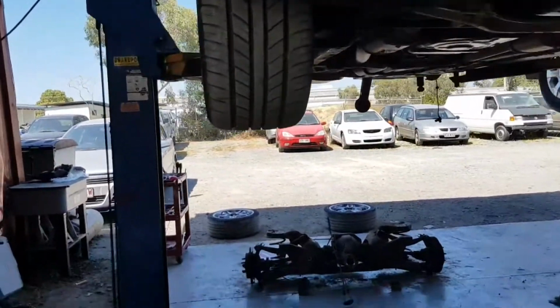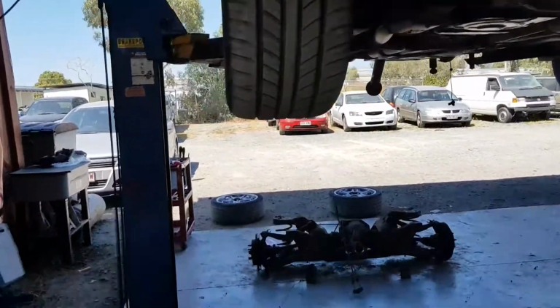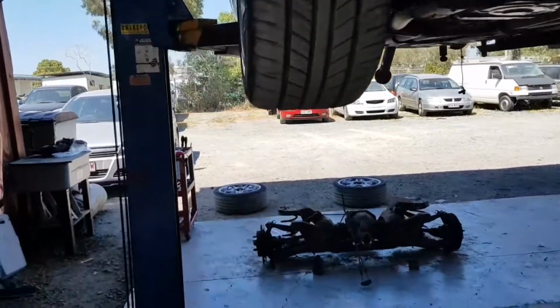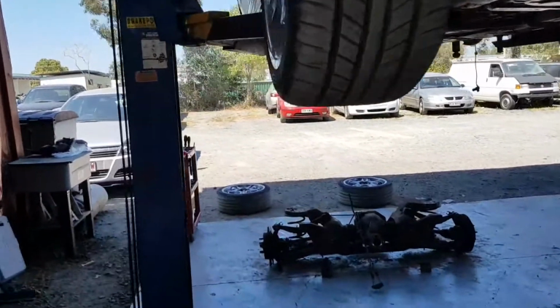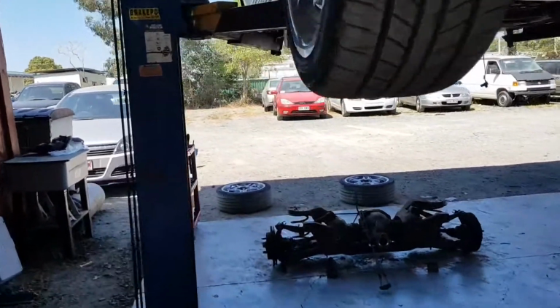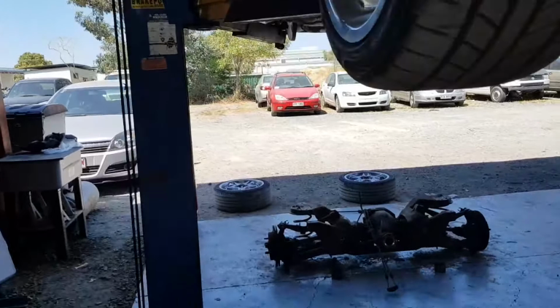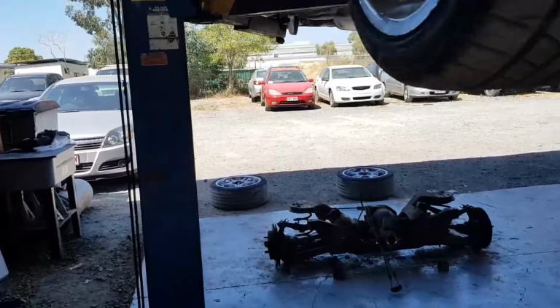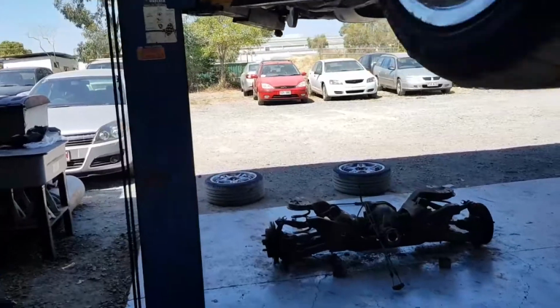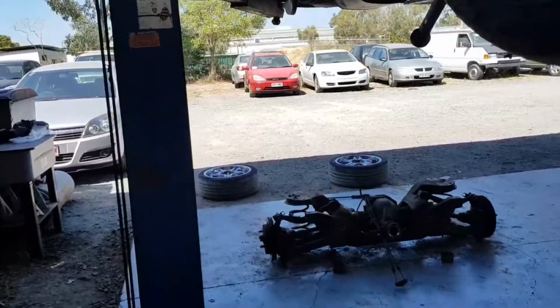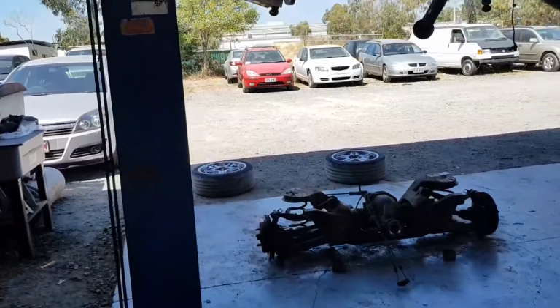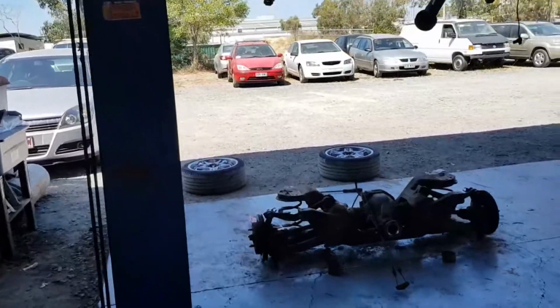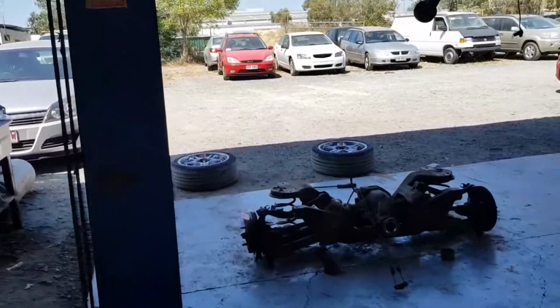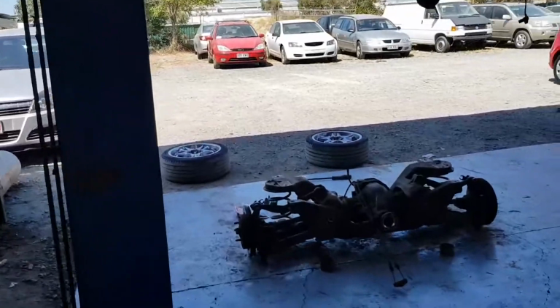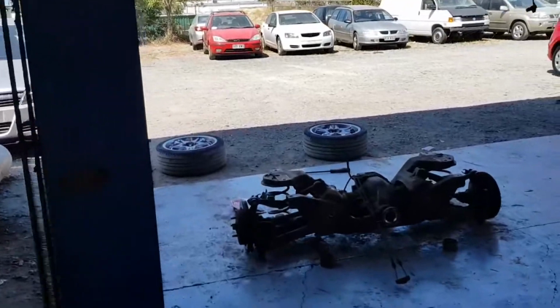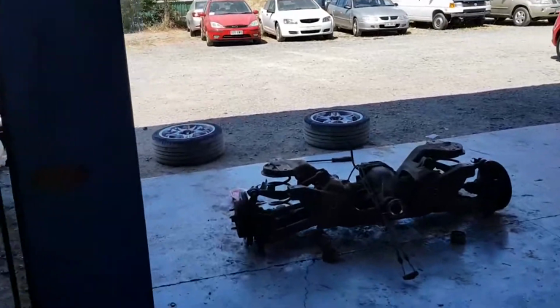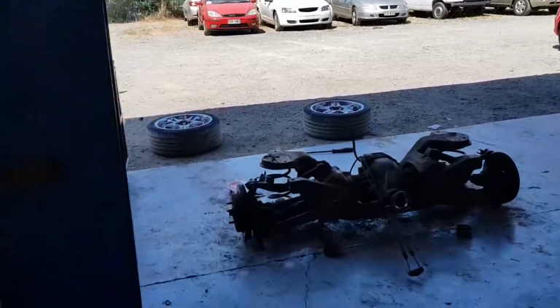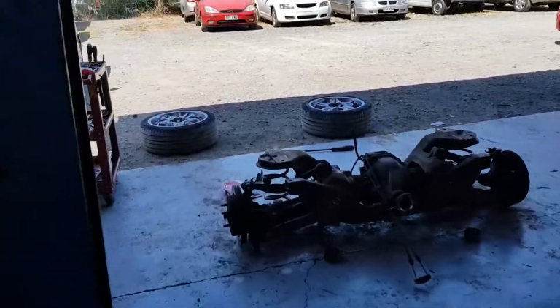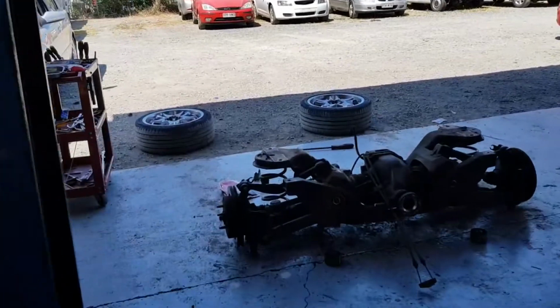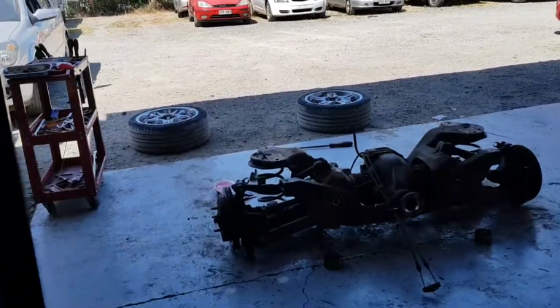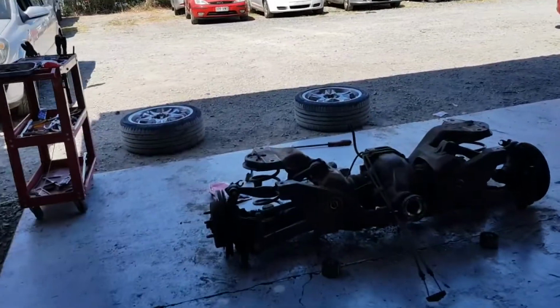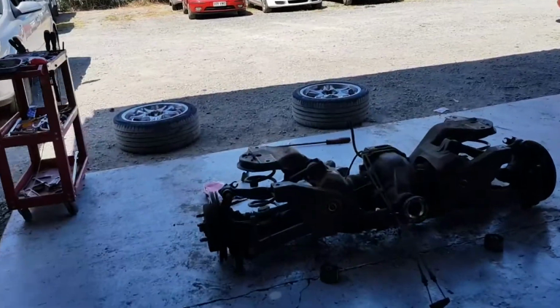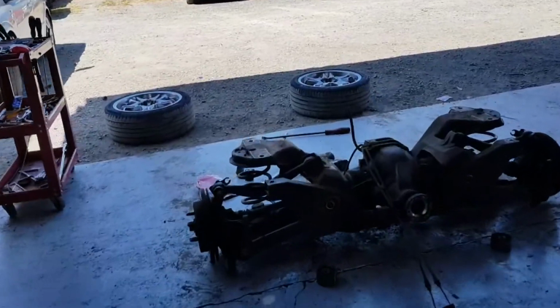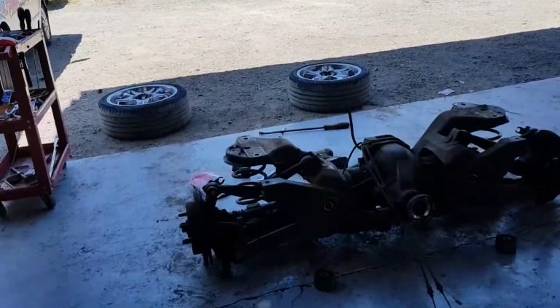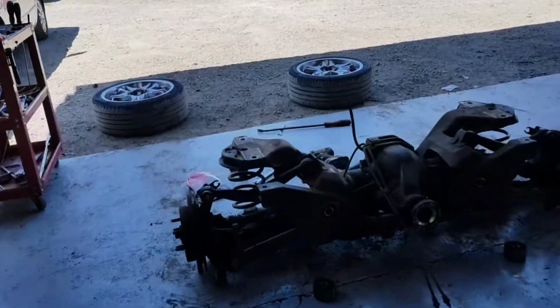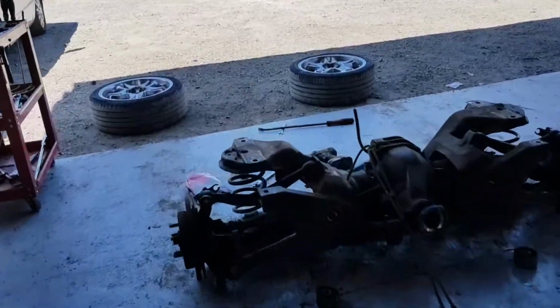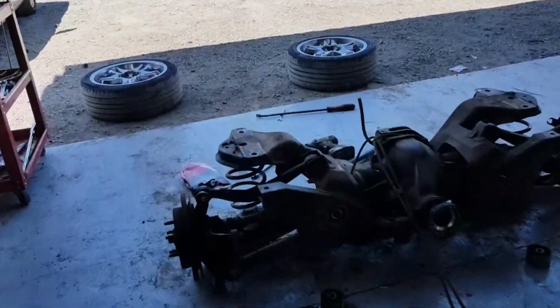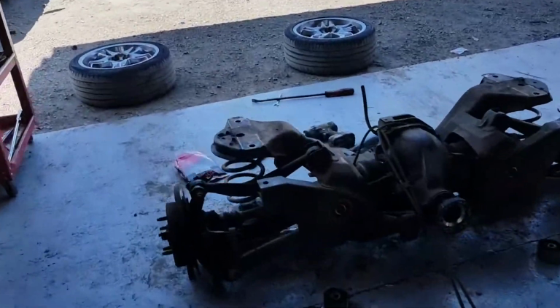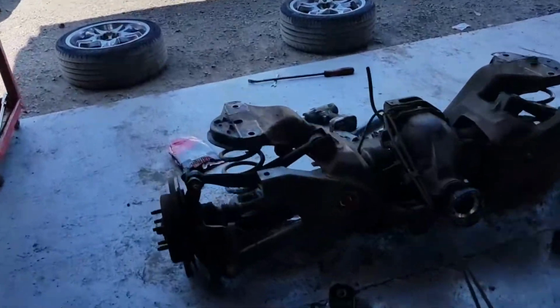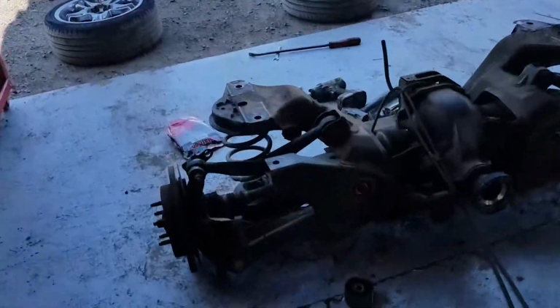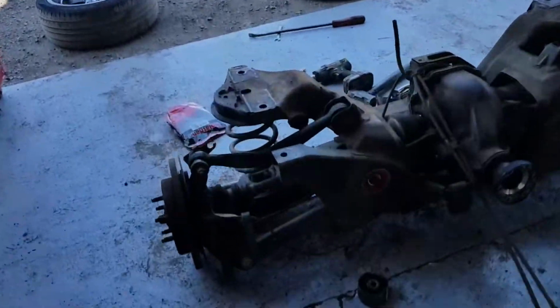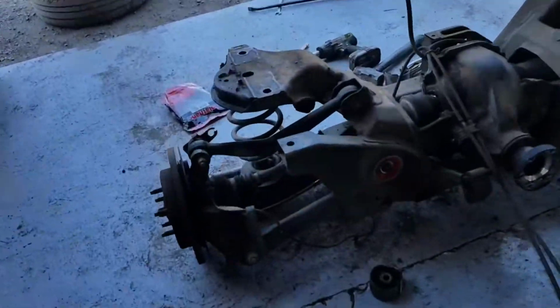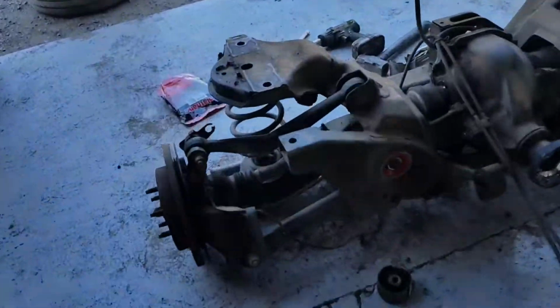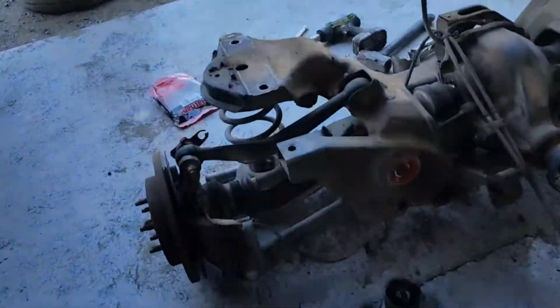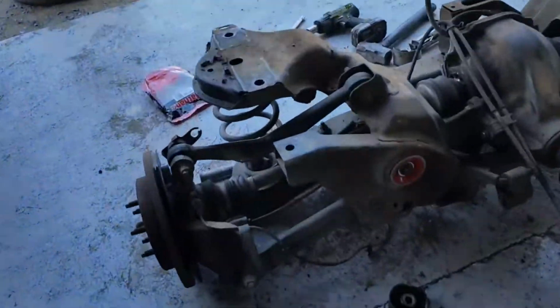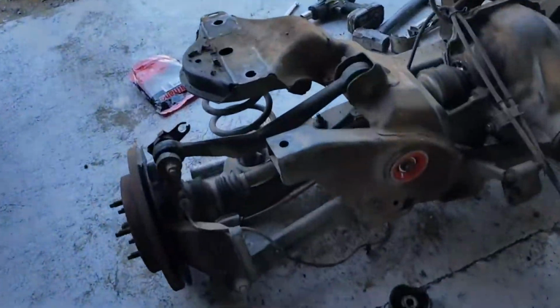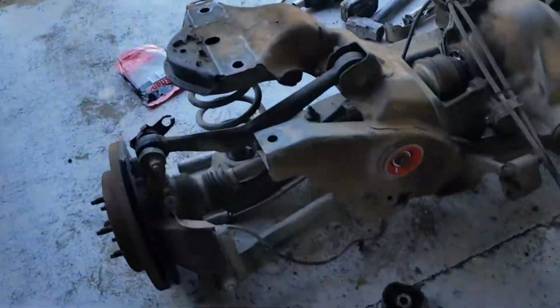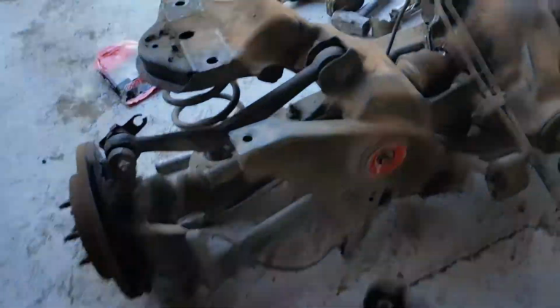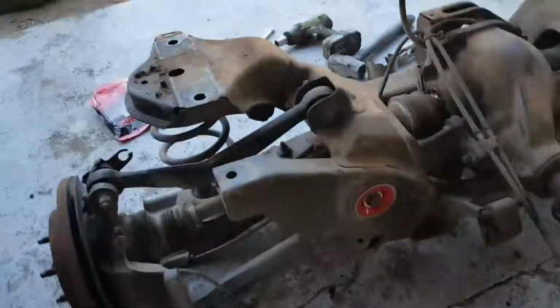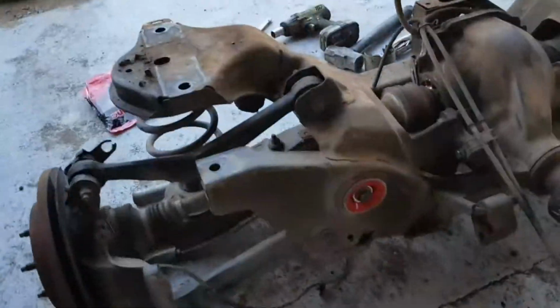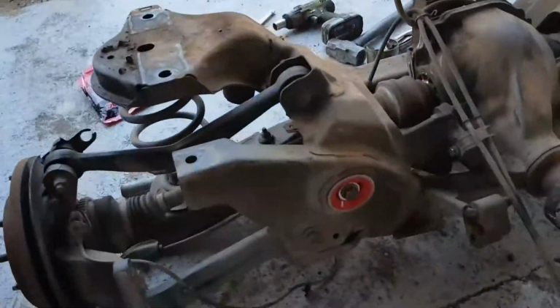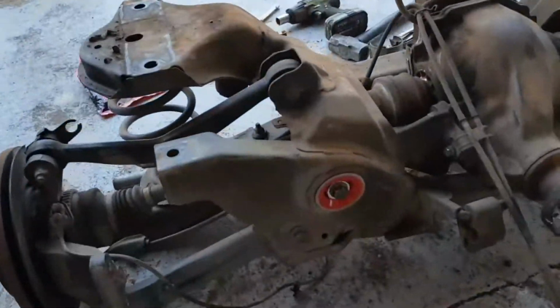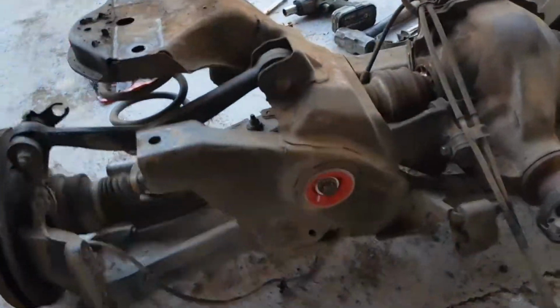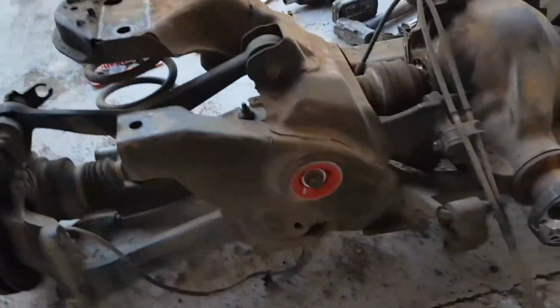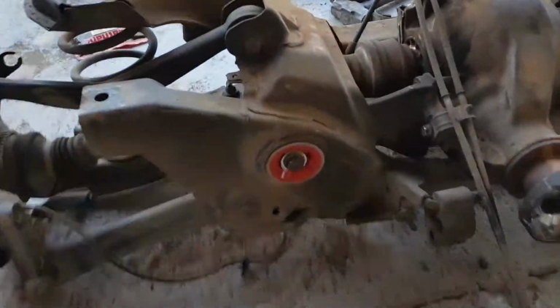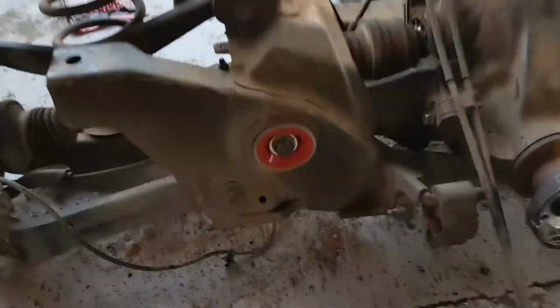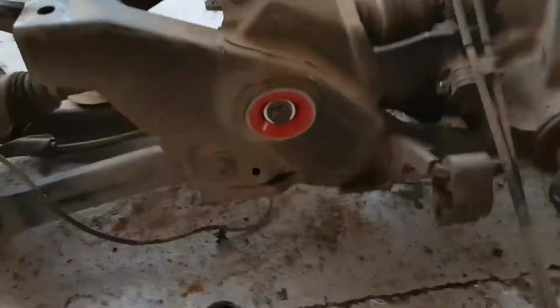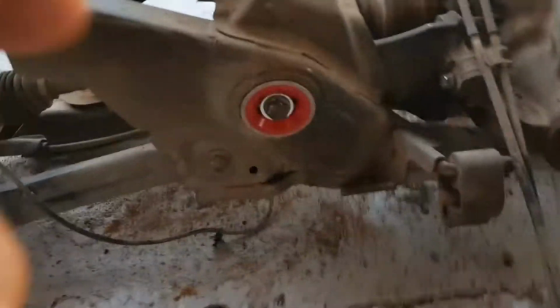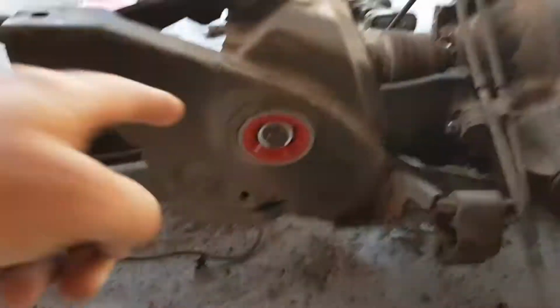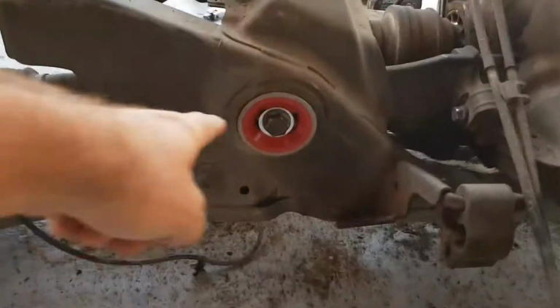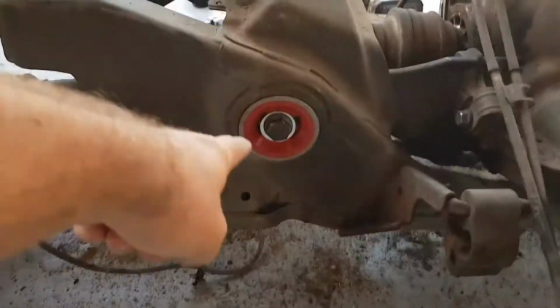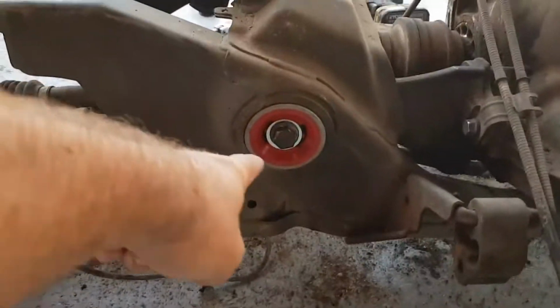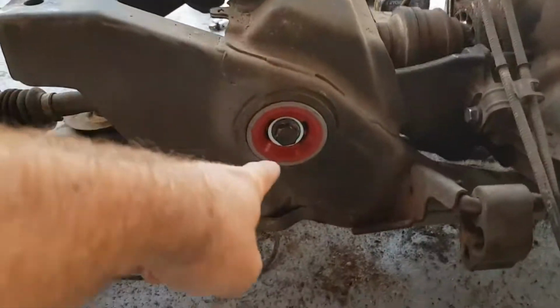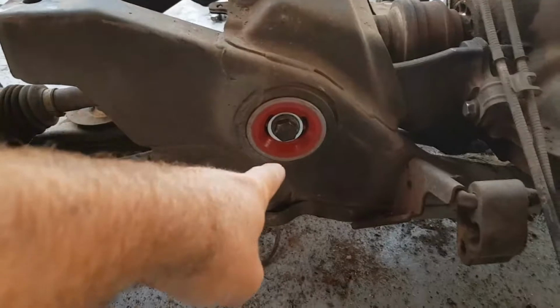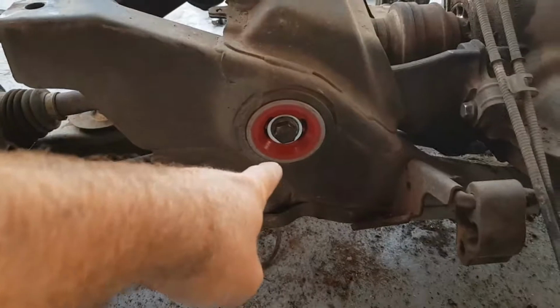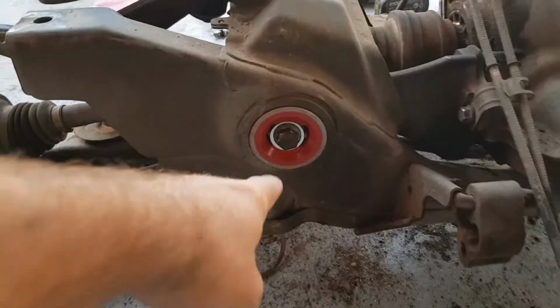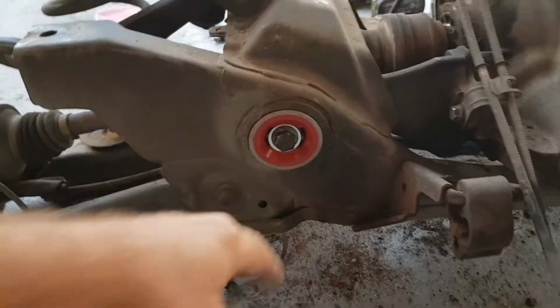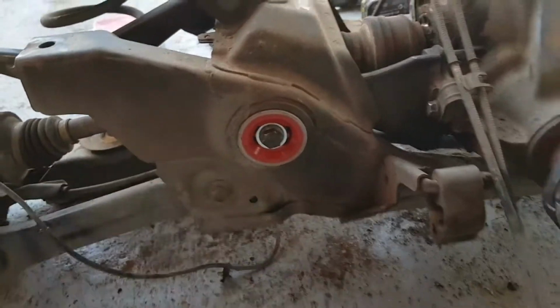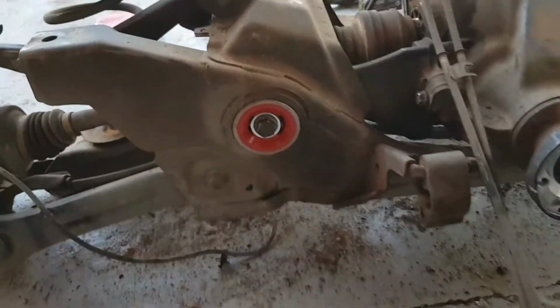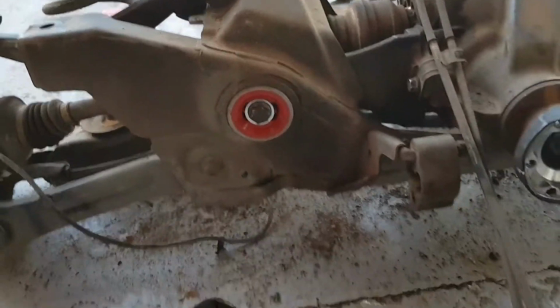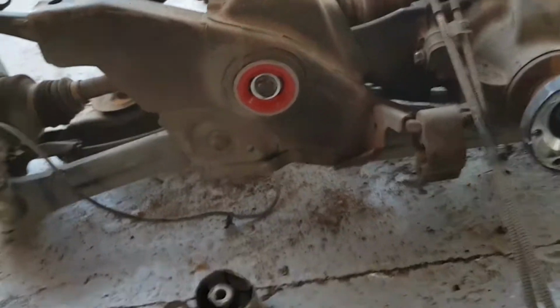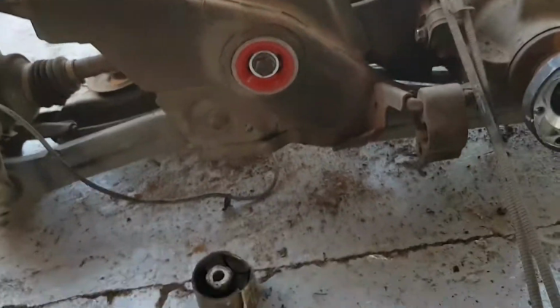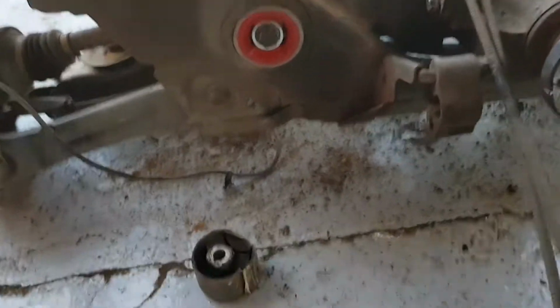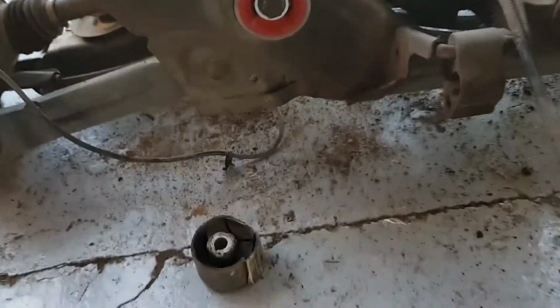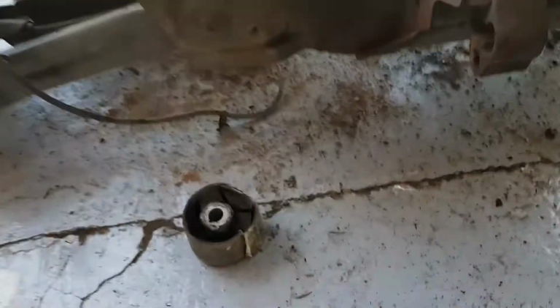The rear end in them is the same as the six cylinders. But see that big red bush just there - well, they all flog out.